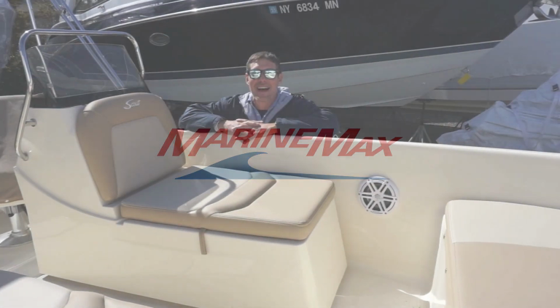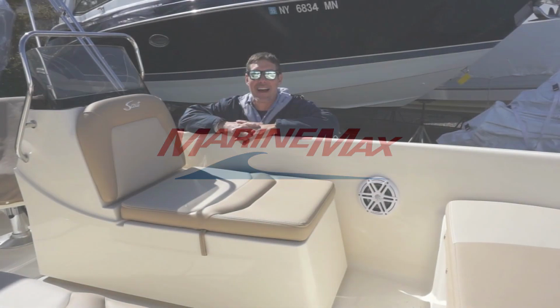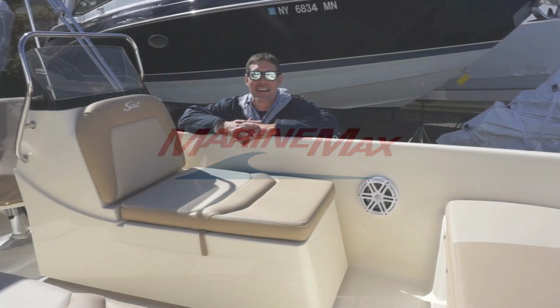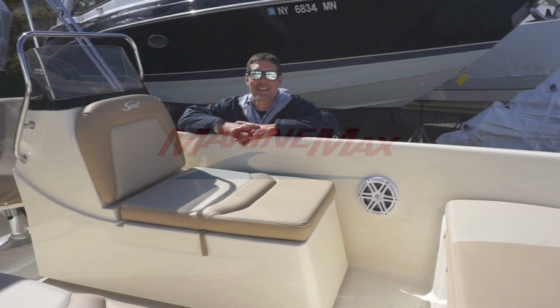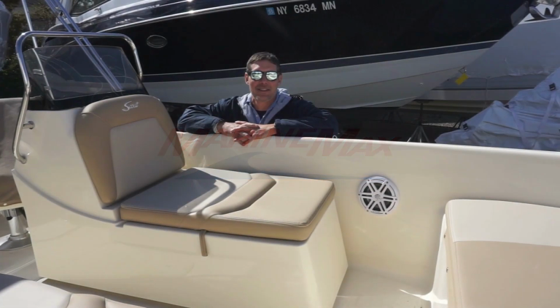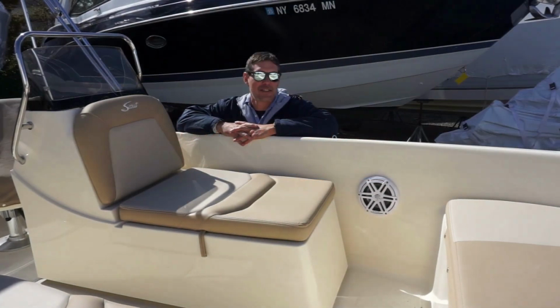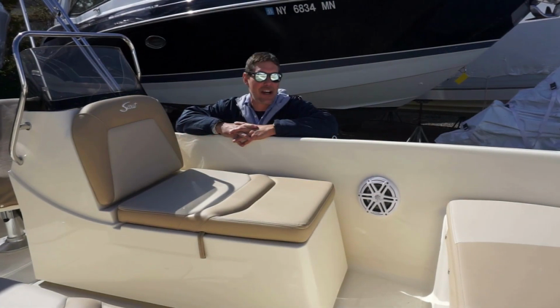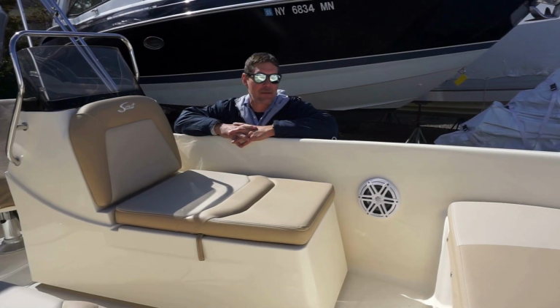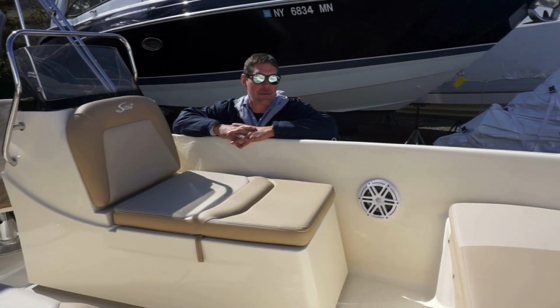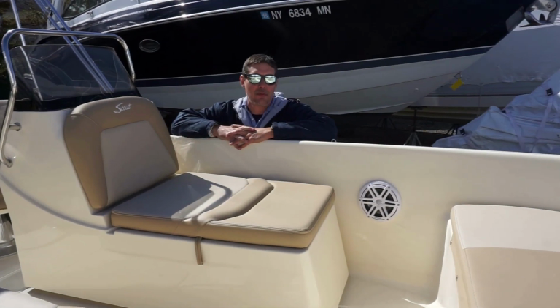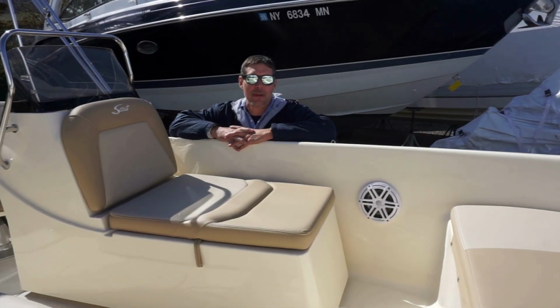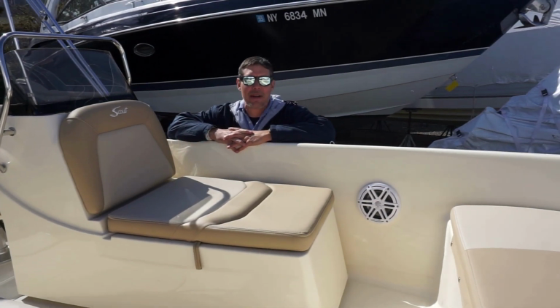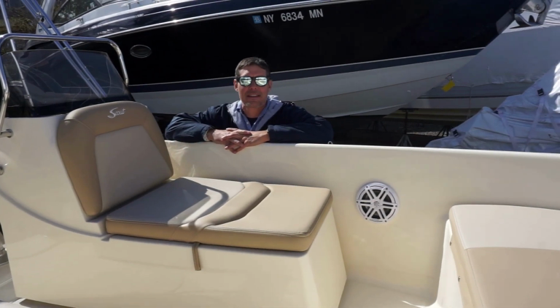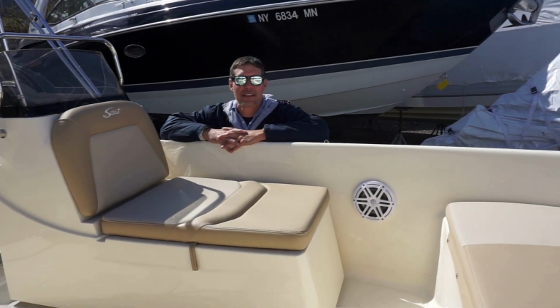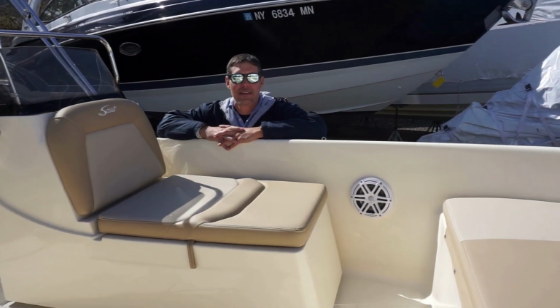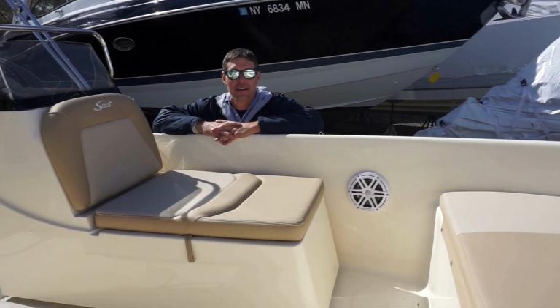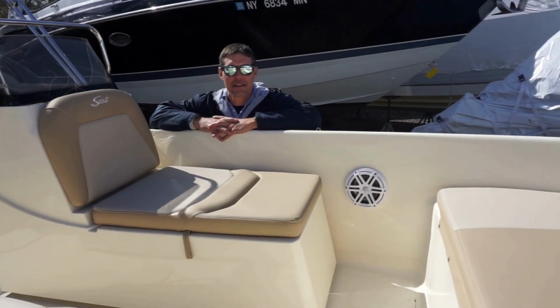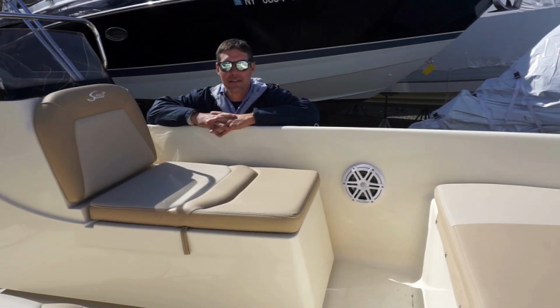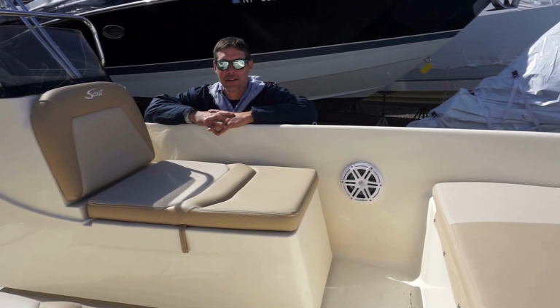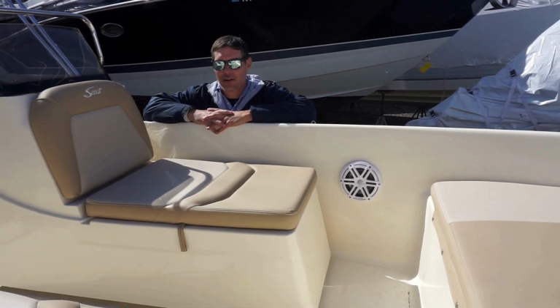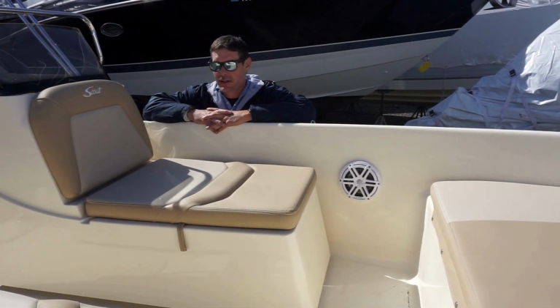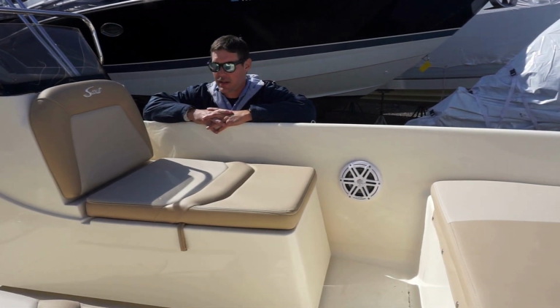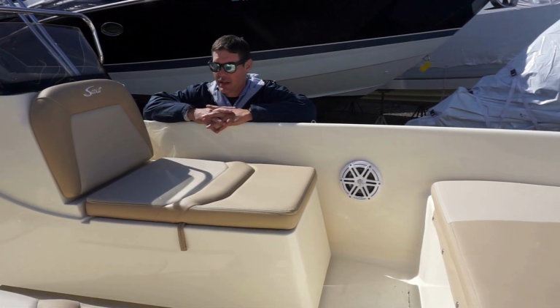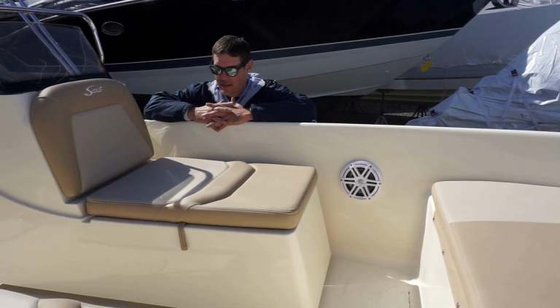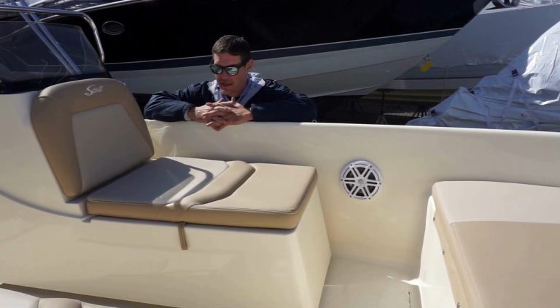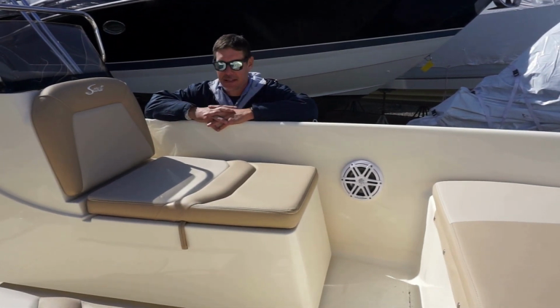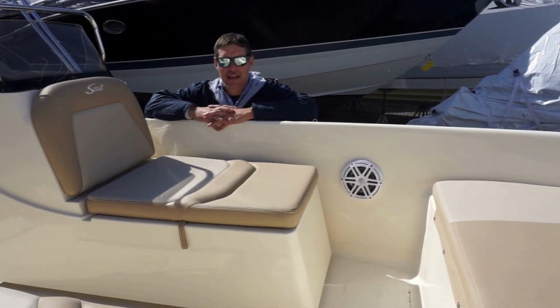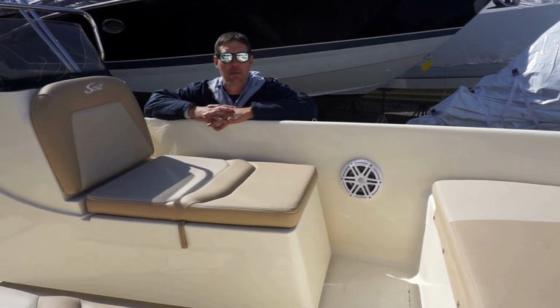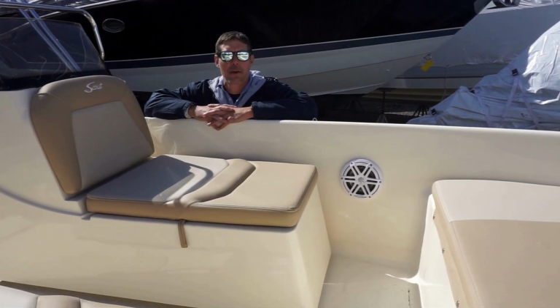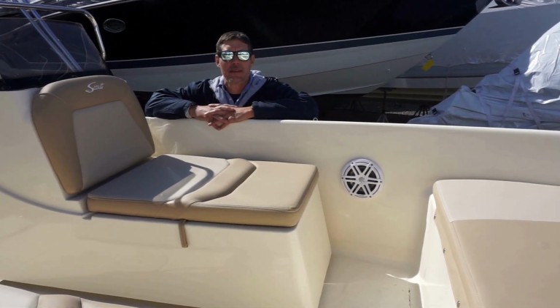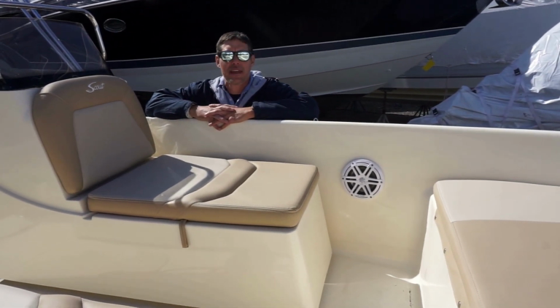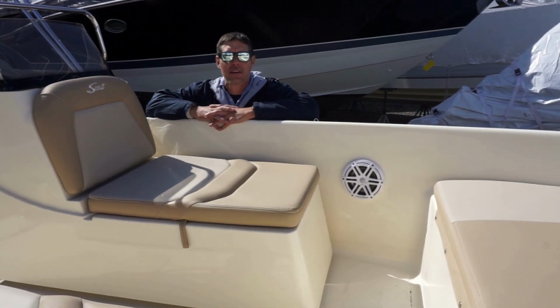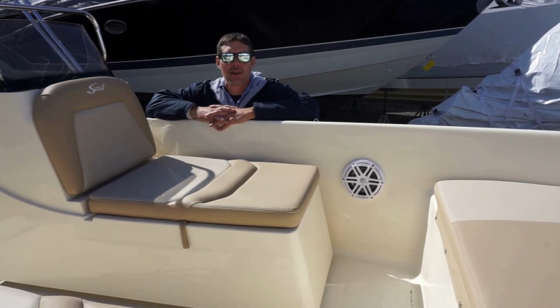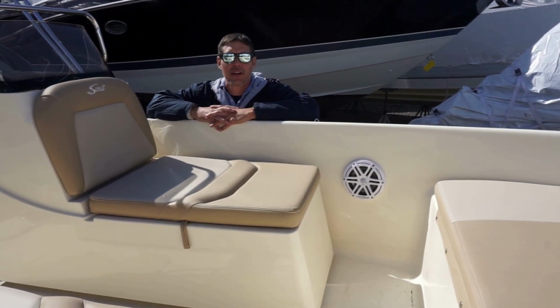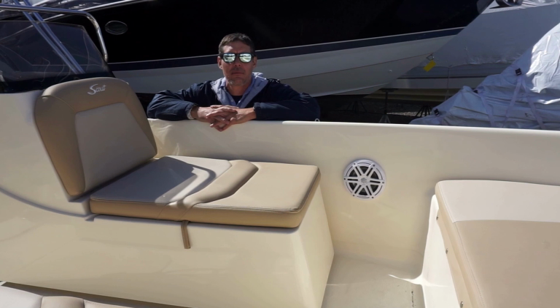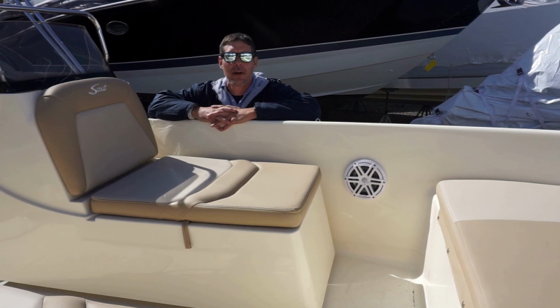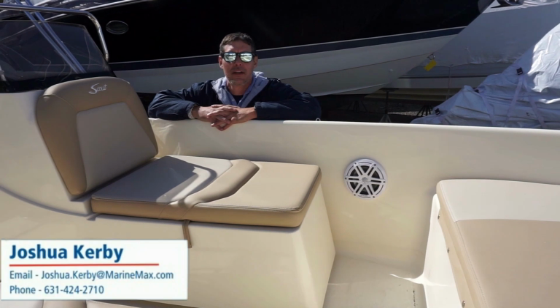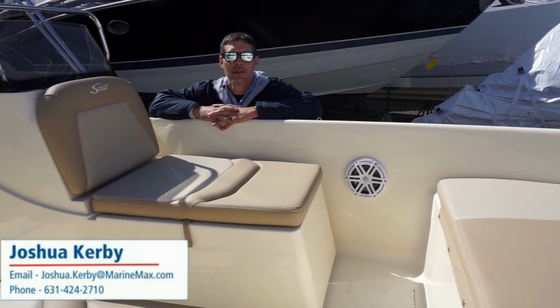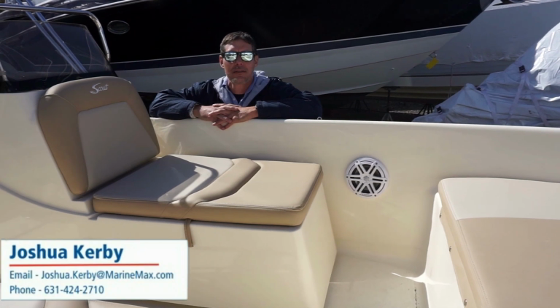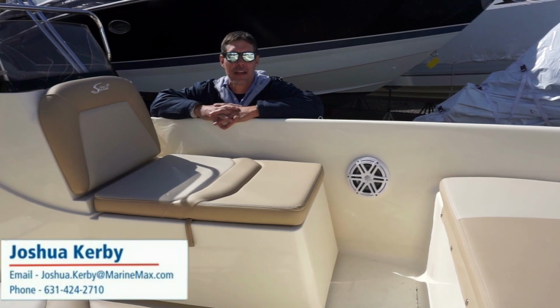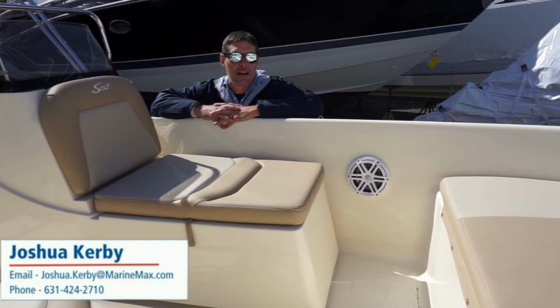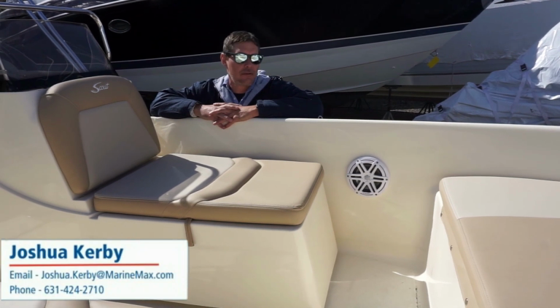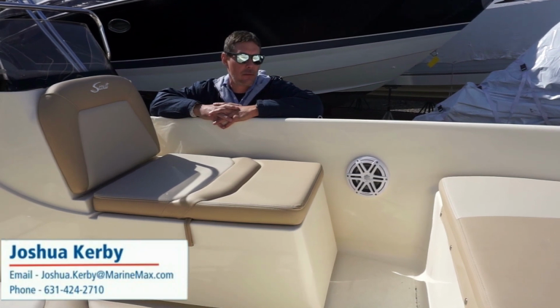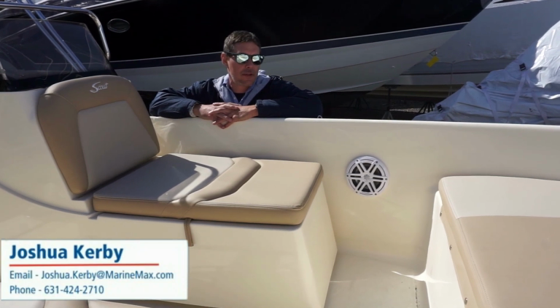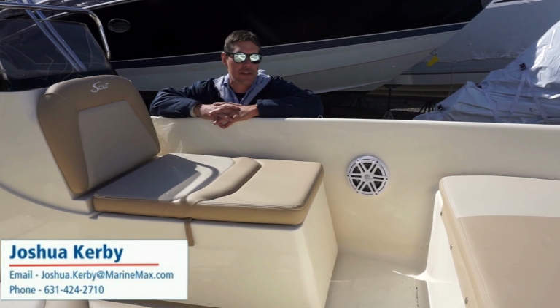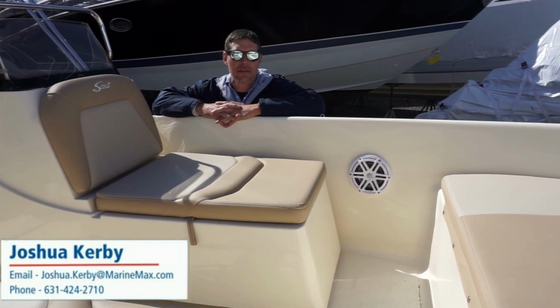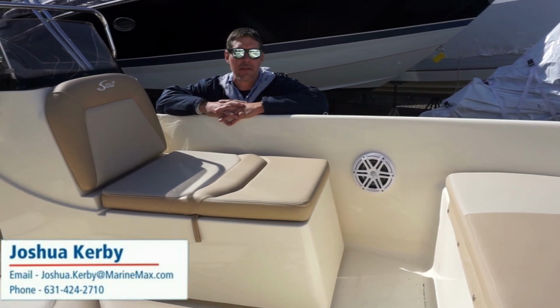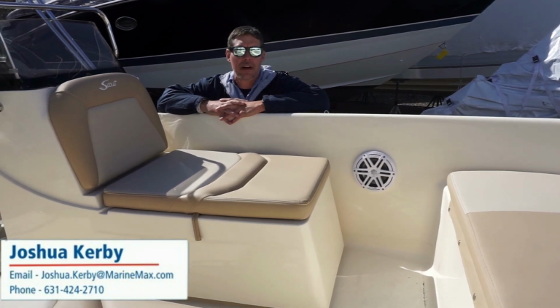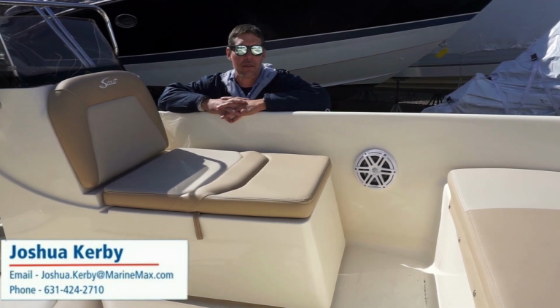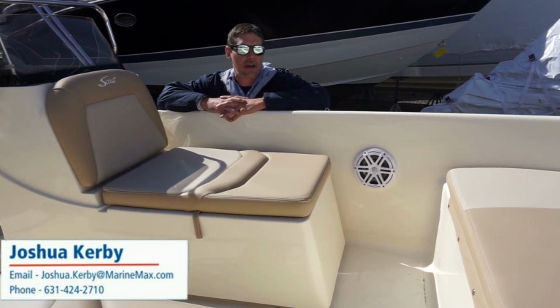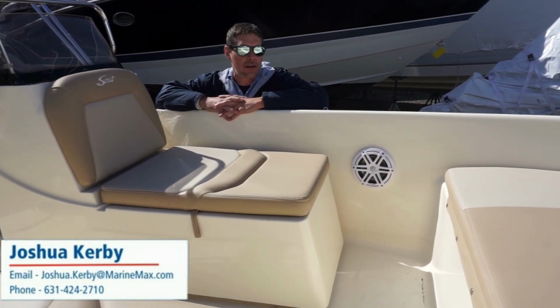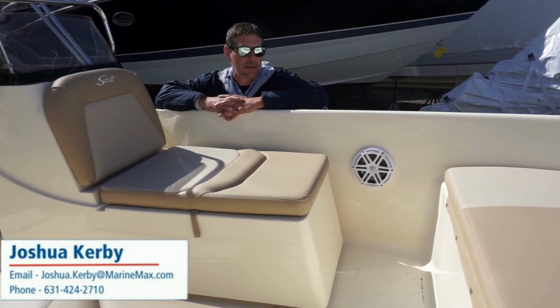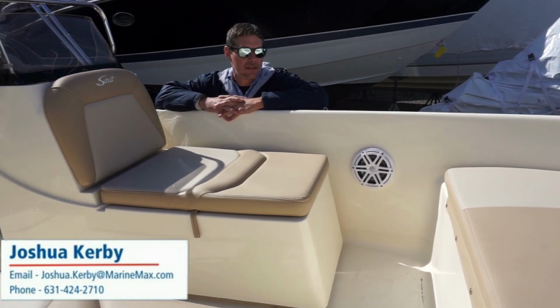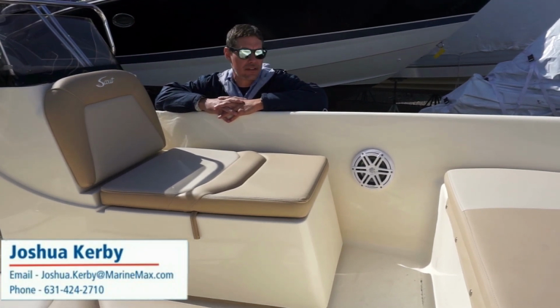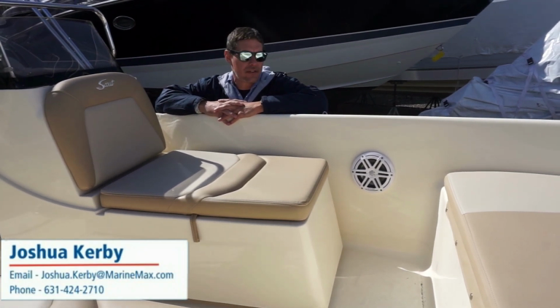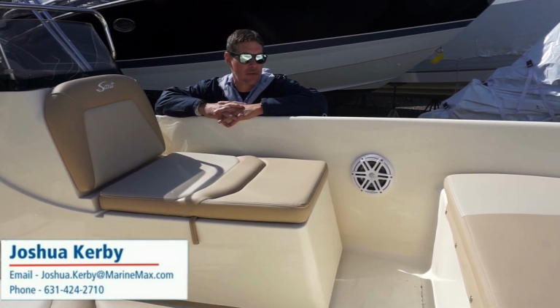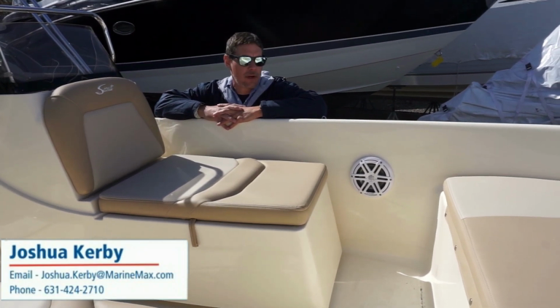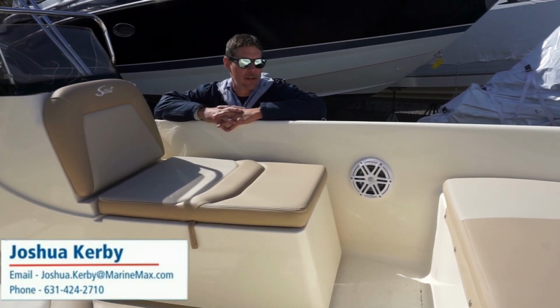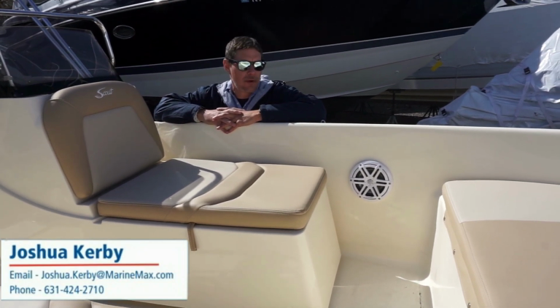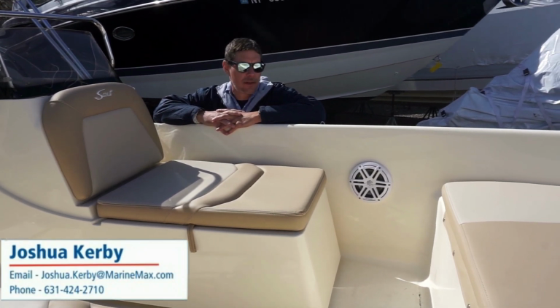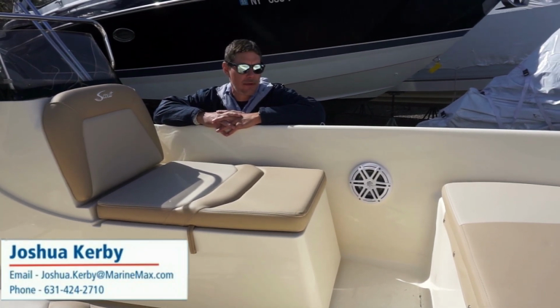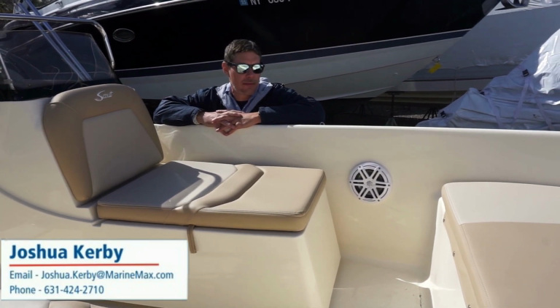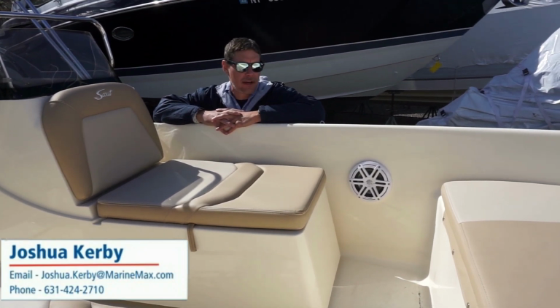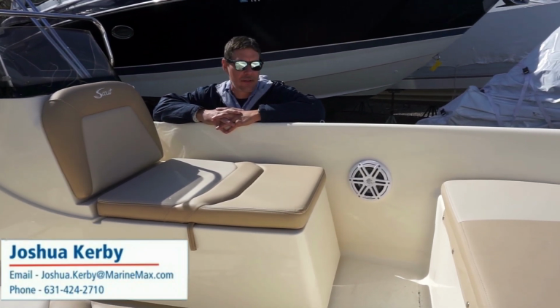Hi, this is Josh with MarineMax here in Huntington, New York. This time we're going to be taking a look at a brand new Scout 175 Dorado. This is a 2023 model.